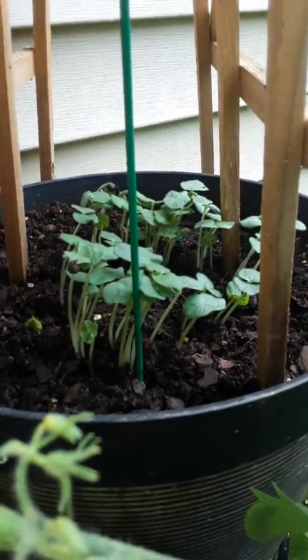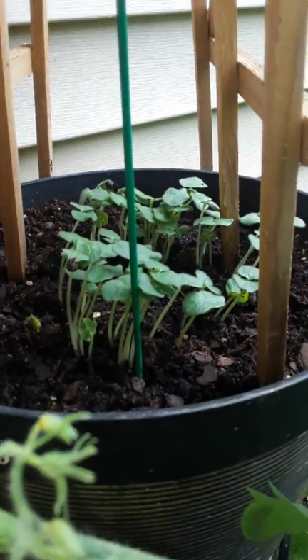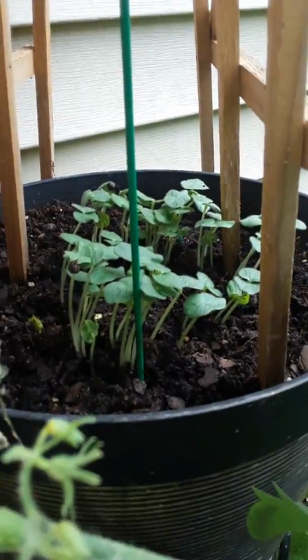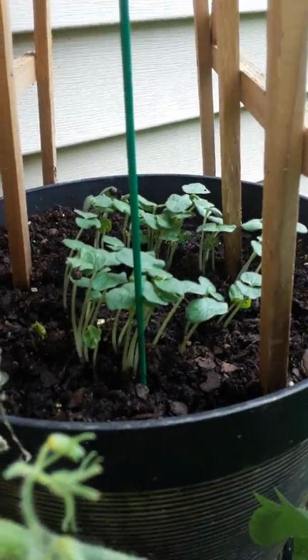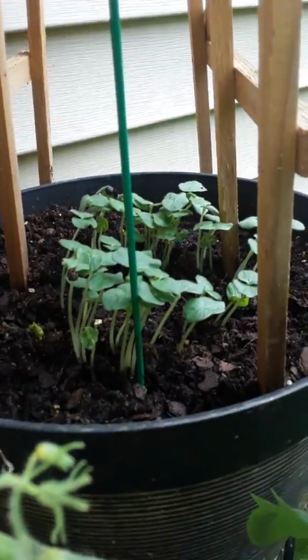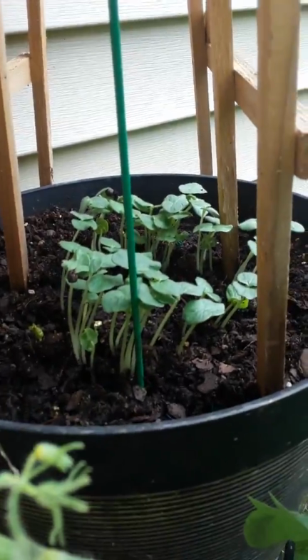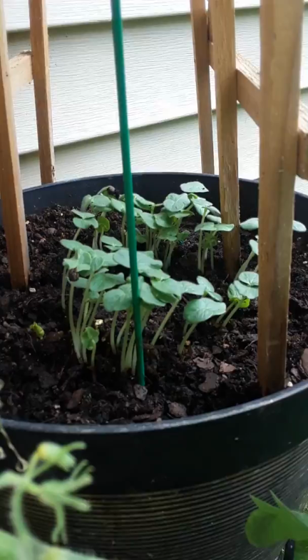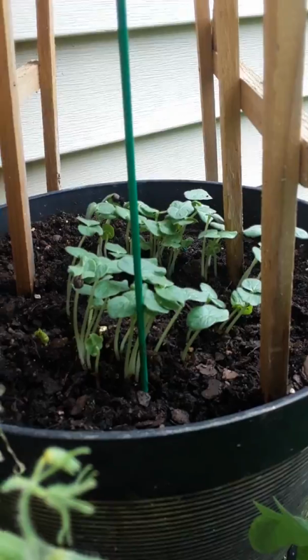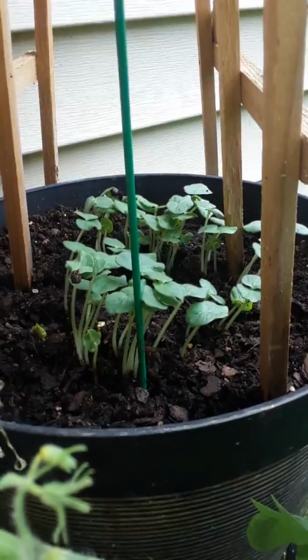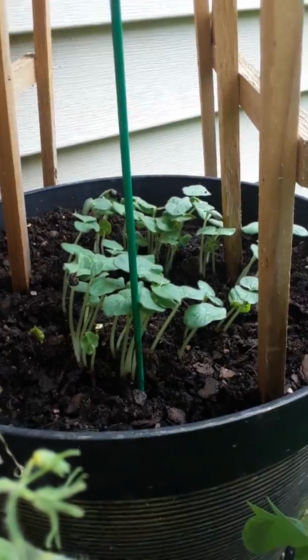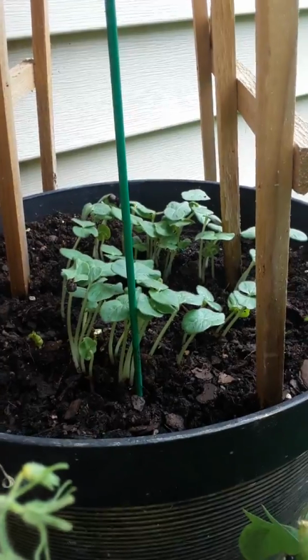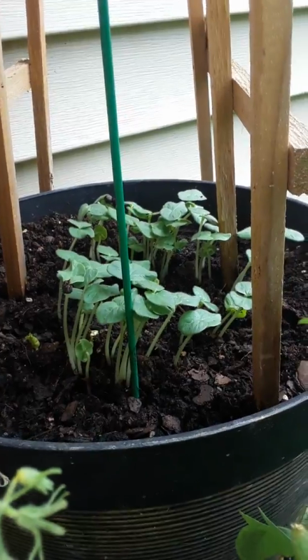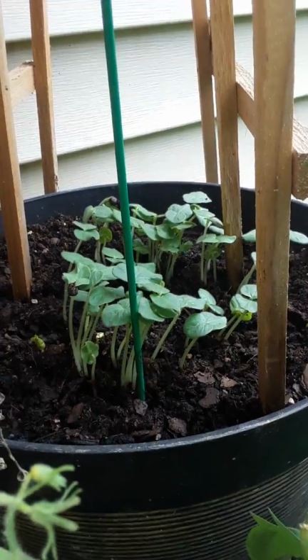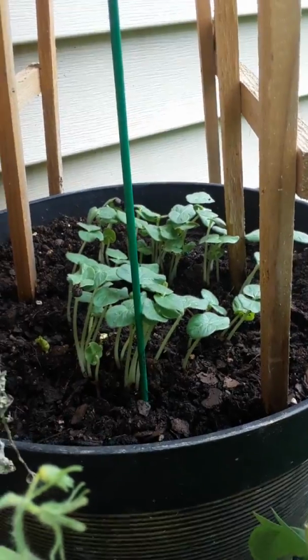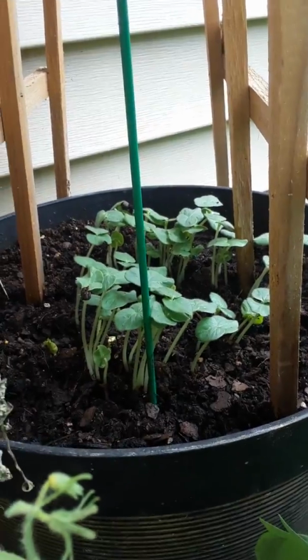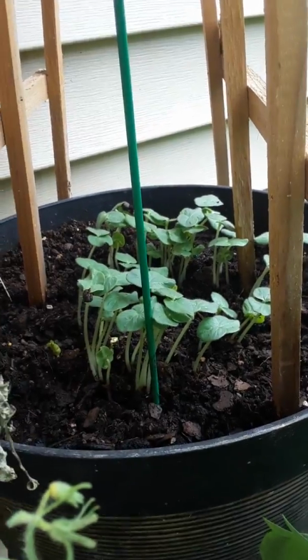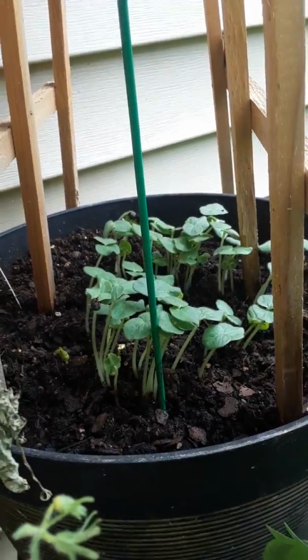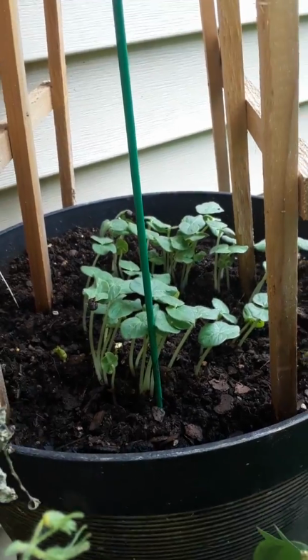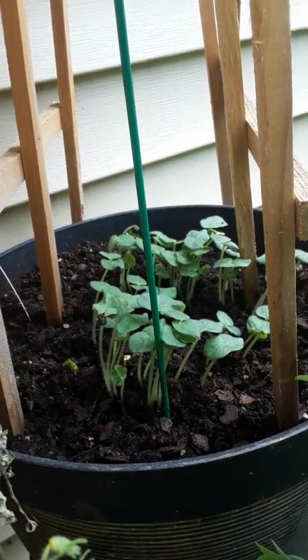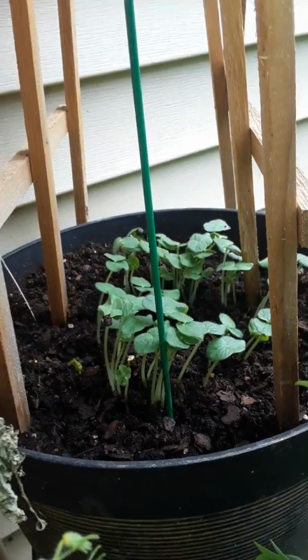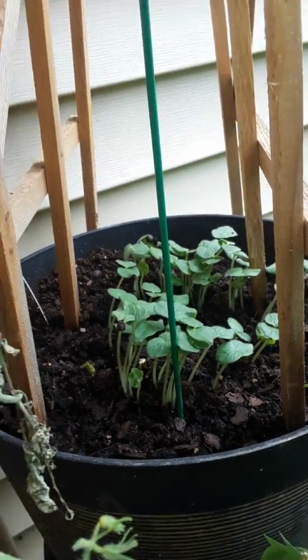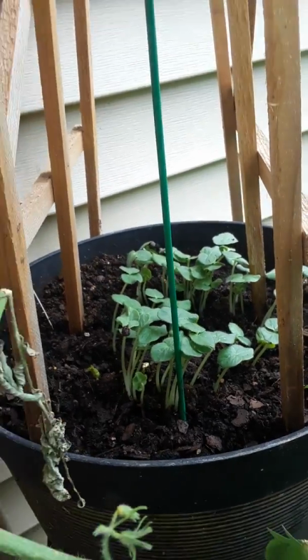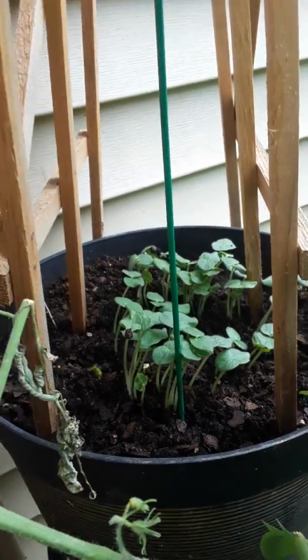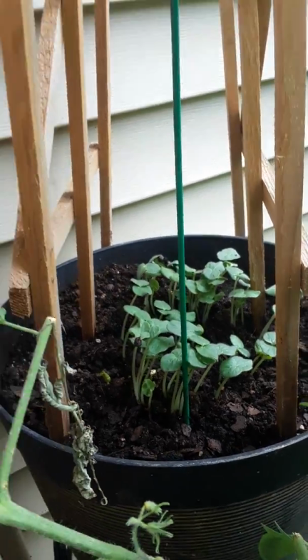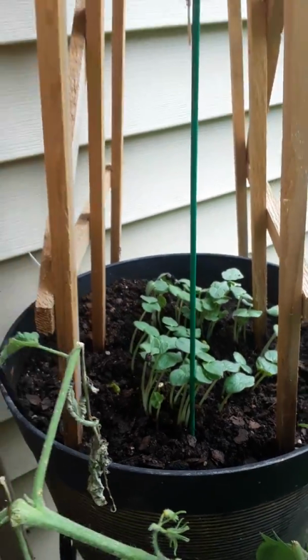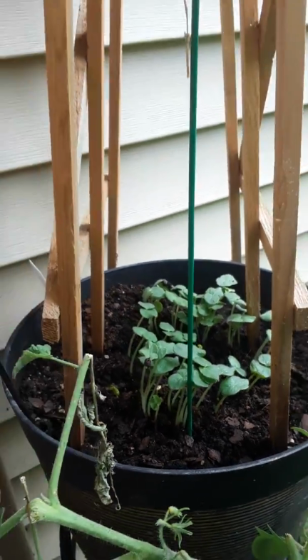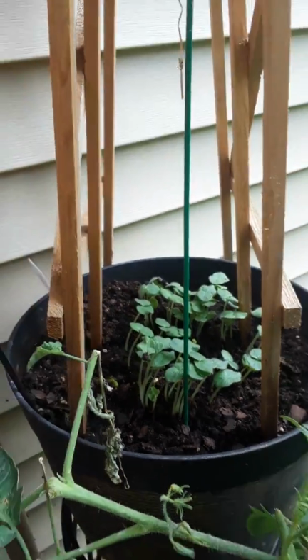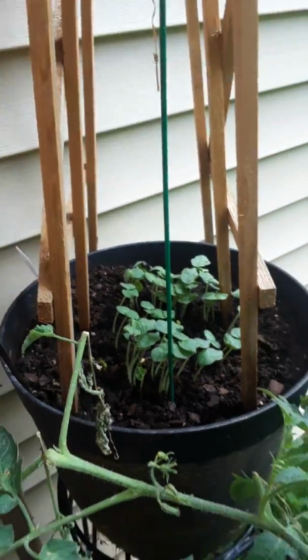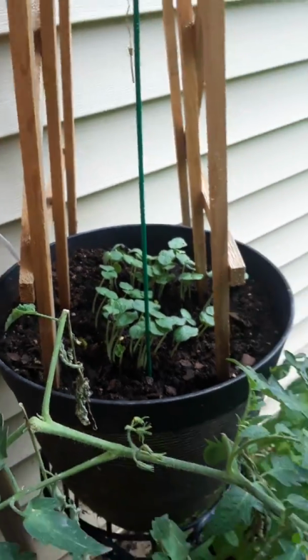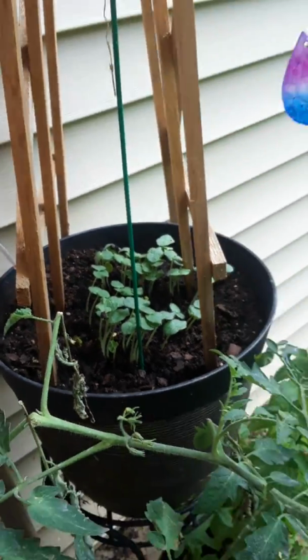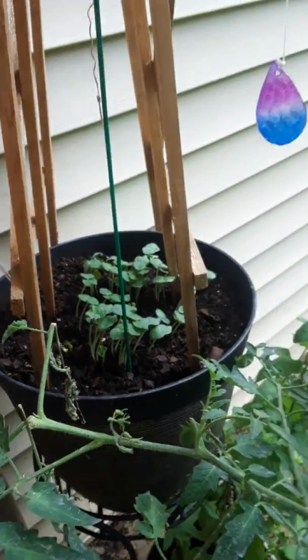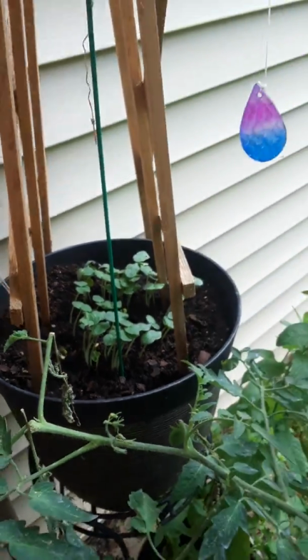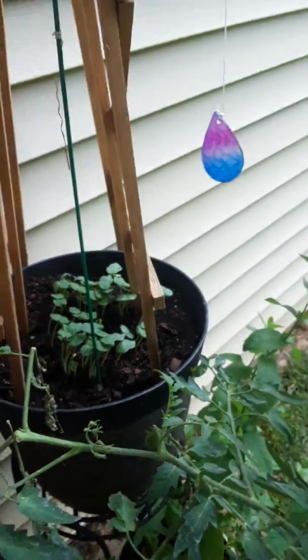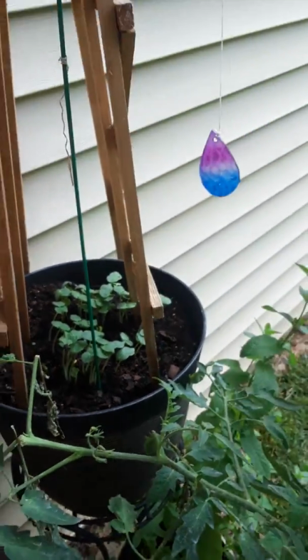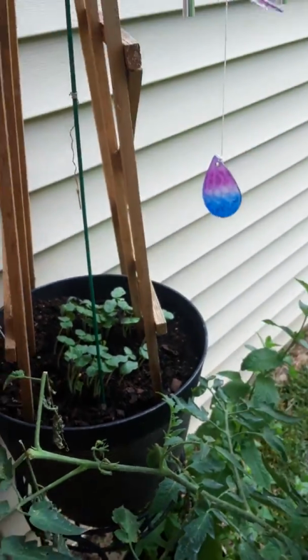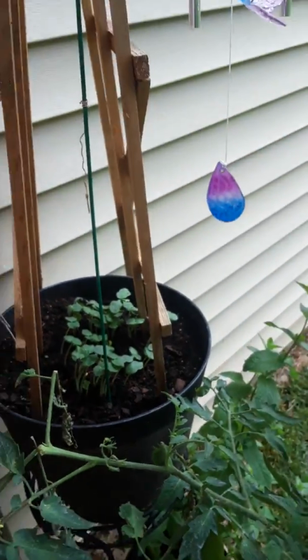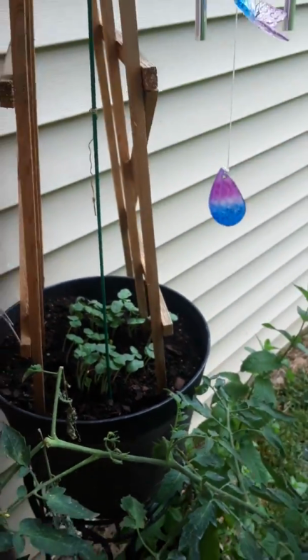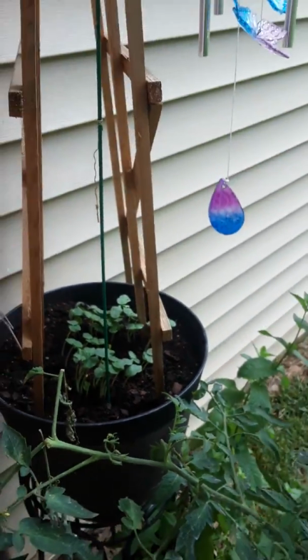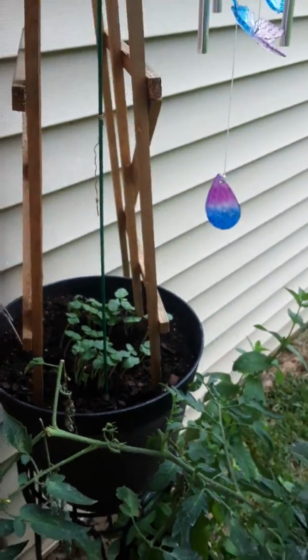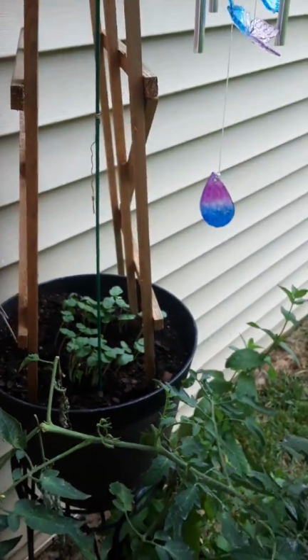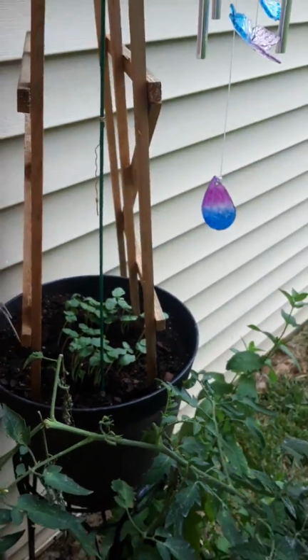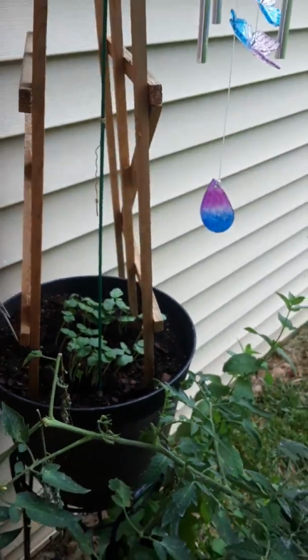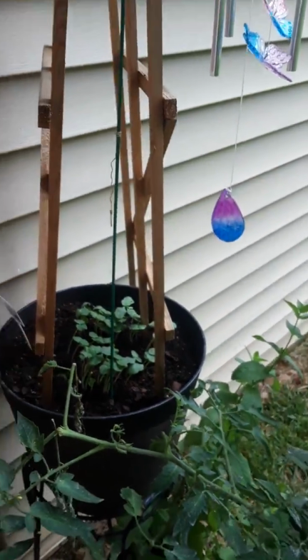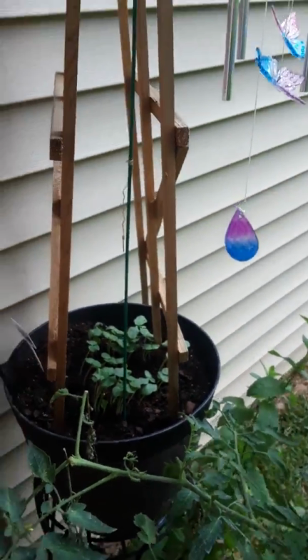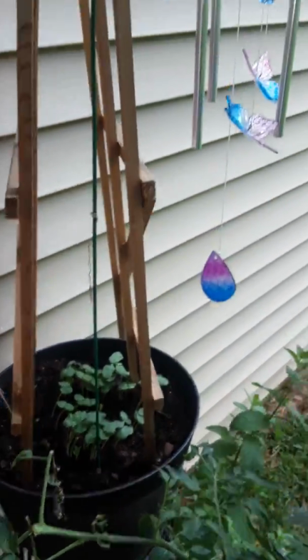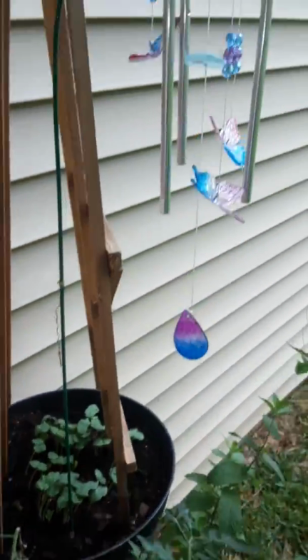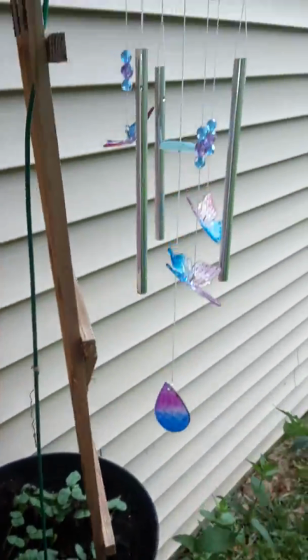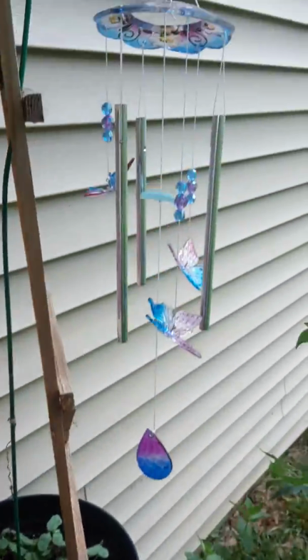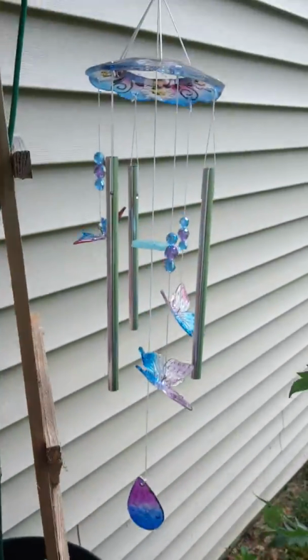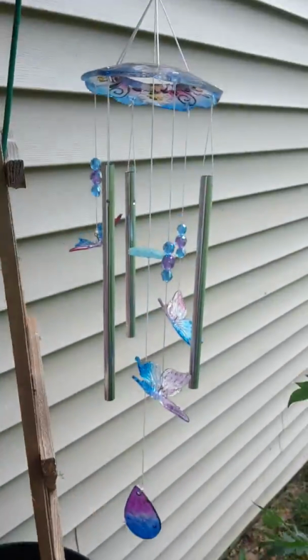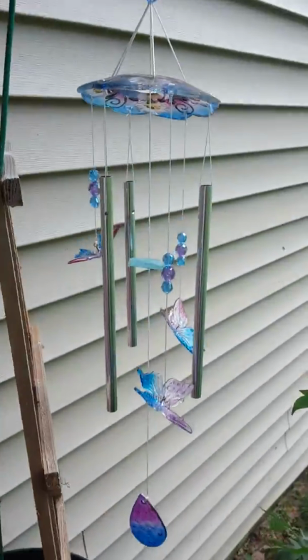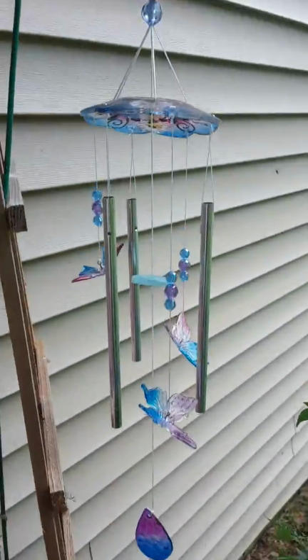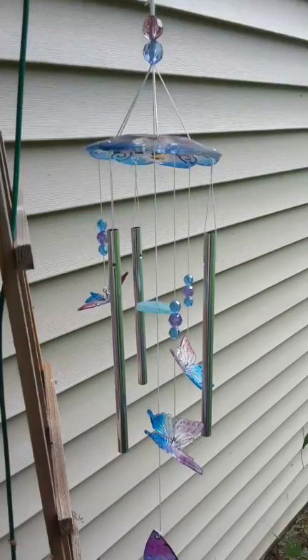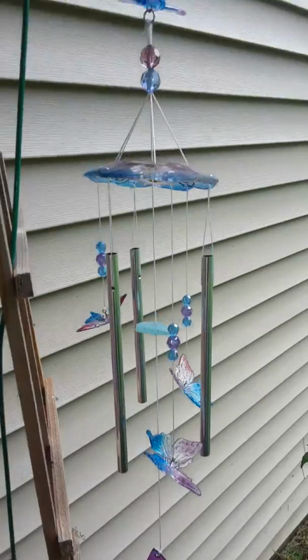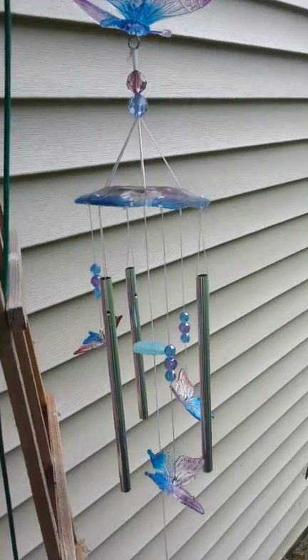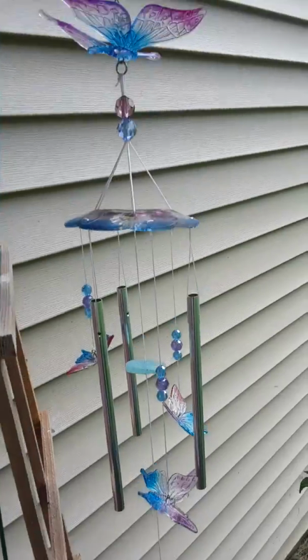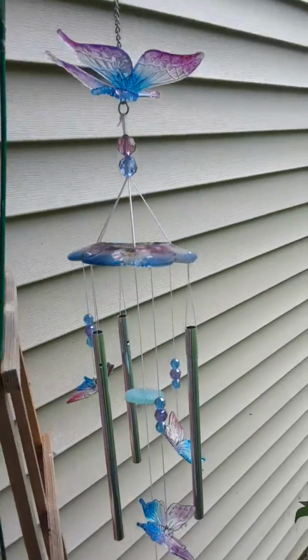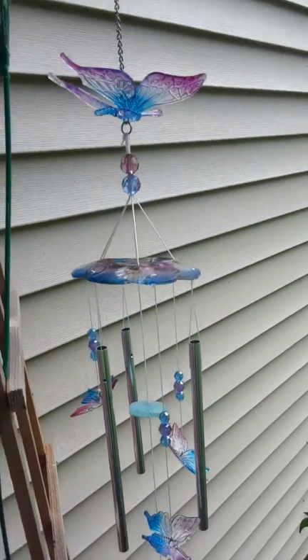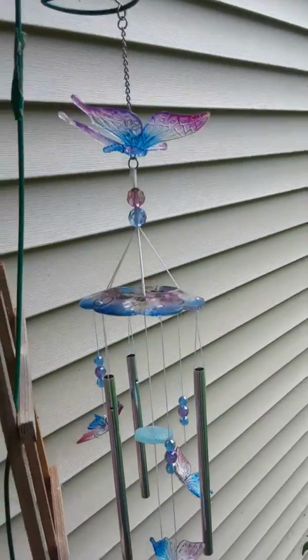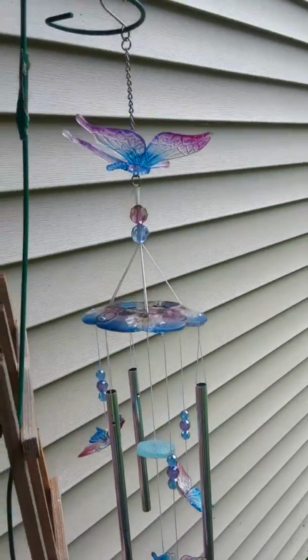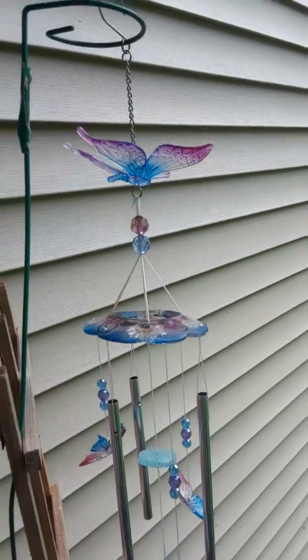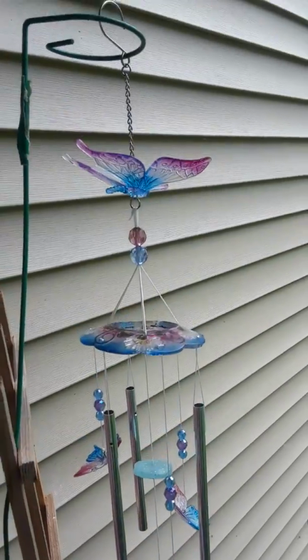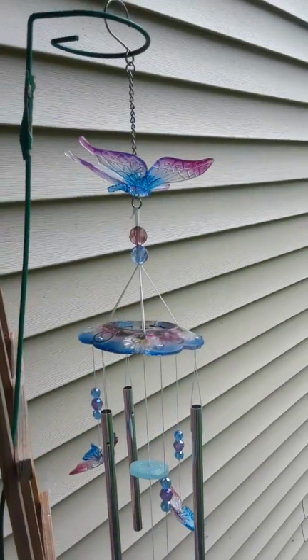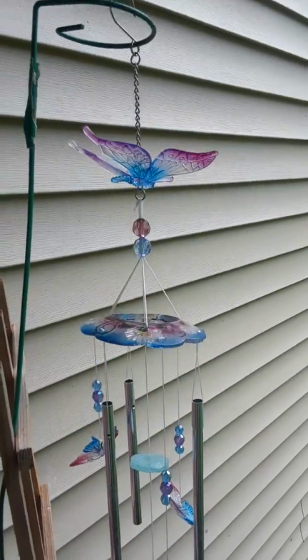Wow, I really, really hope it grows. I tried to grow okra last year and it did not work. So here's my beautiful little wind chime.